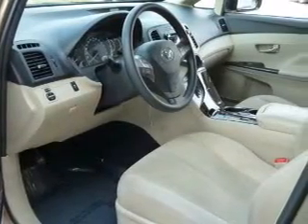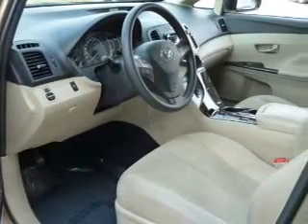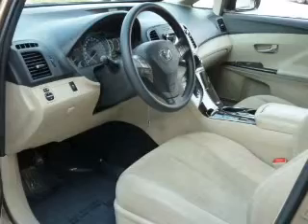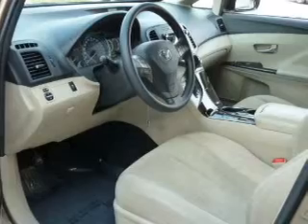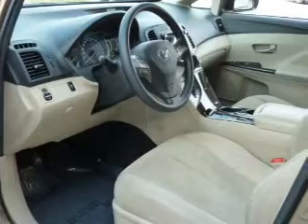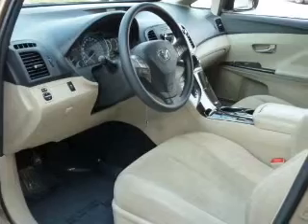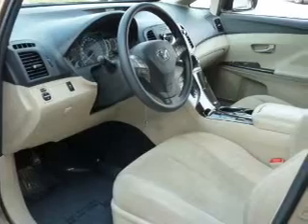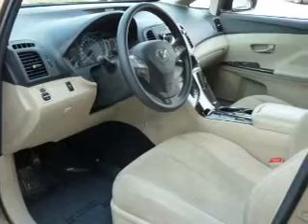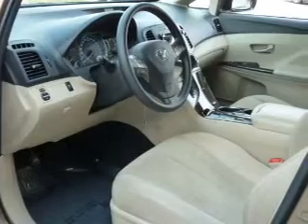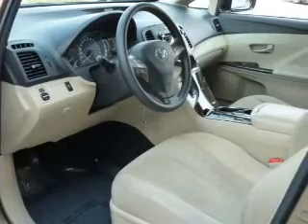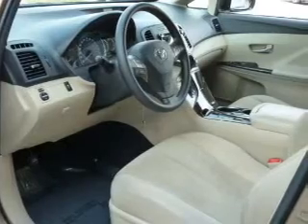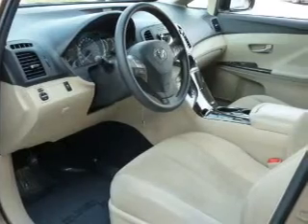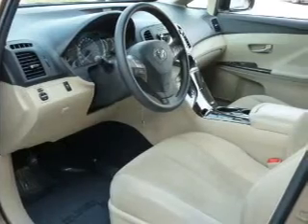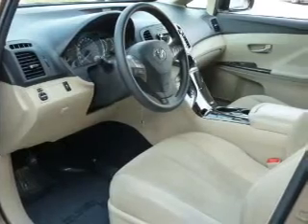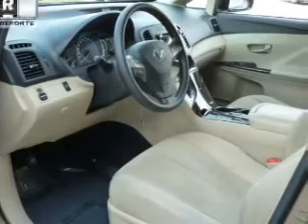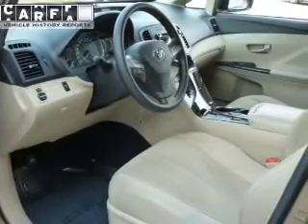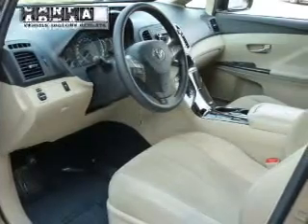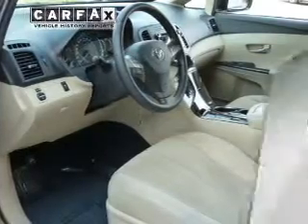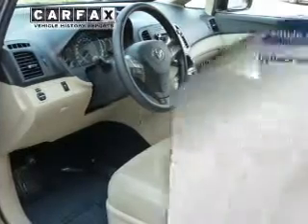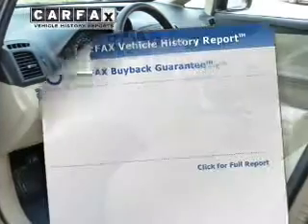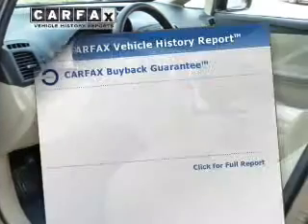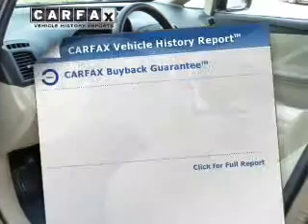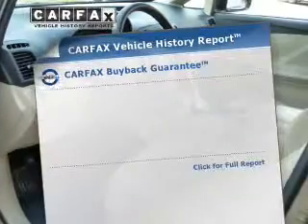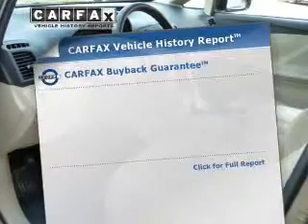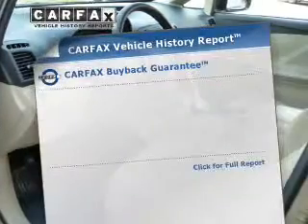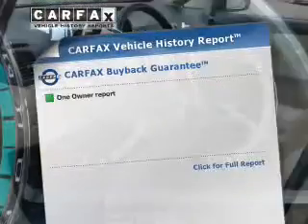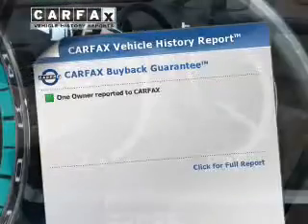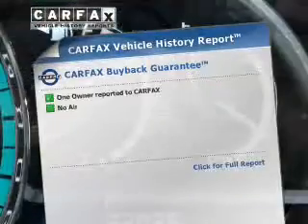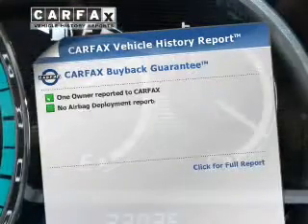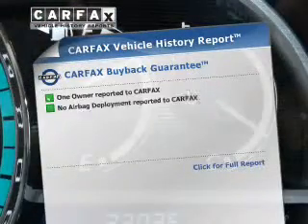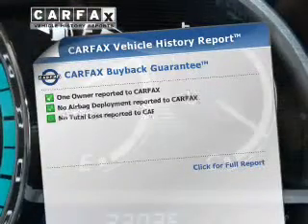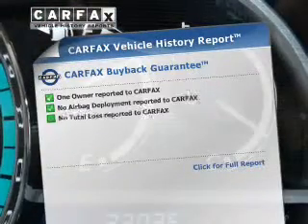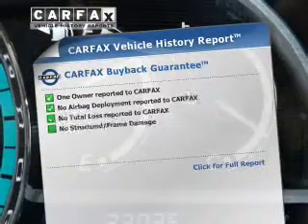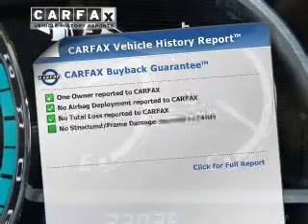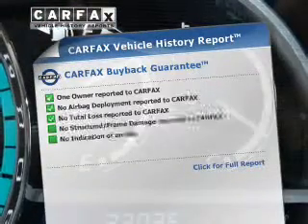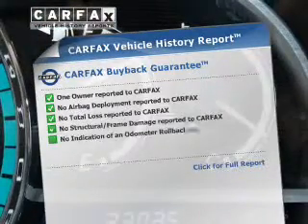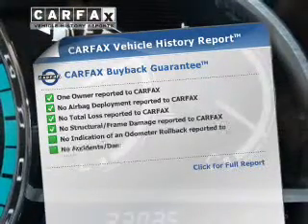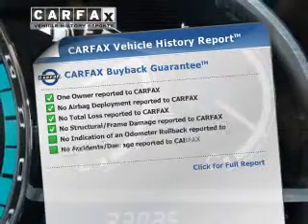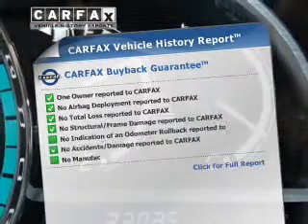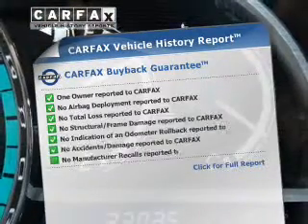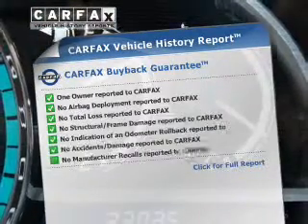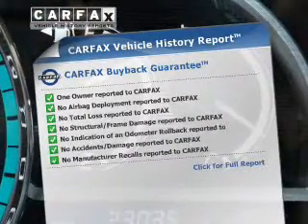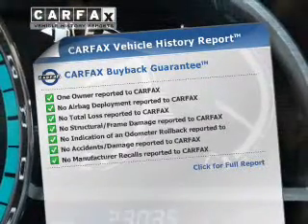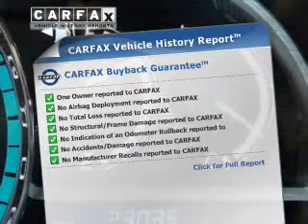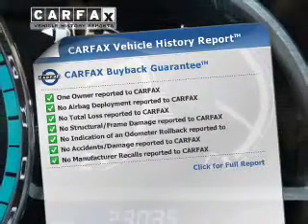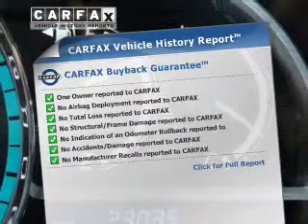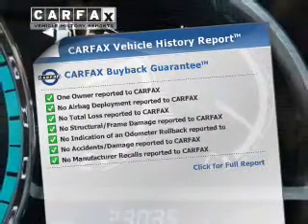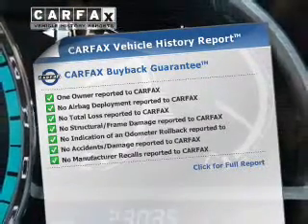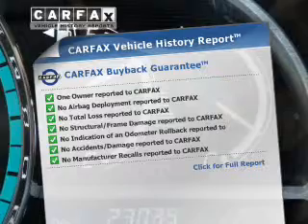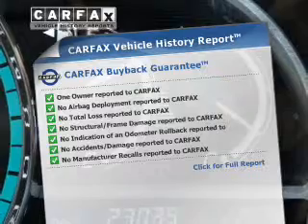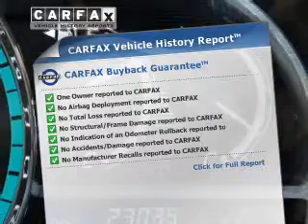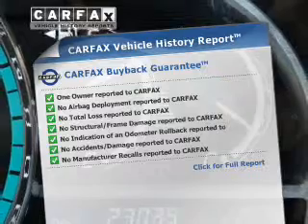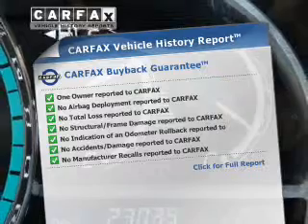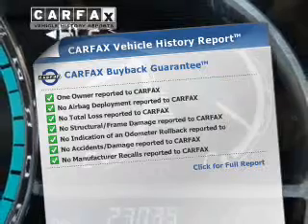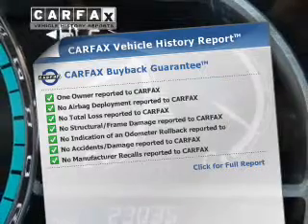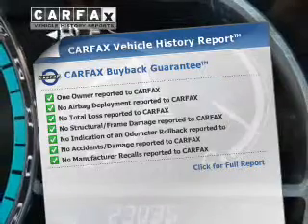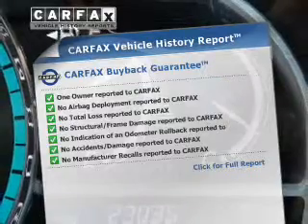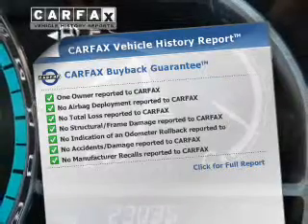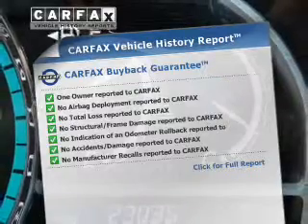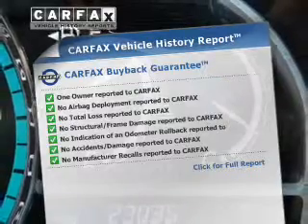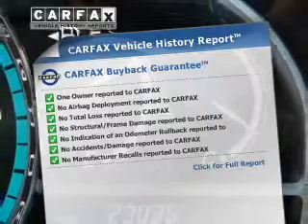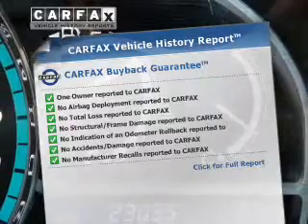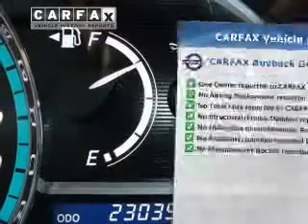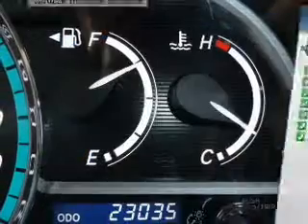Pamper yourself with memory settings. Know the history on this ride and greatly reduce your buying risk with the included Carfax Vehicle History Report.